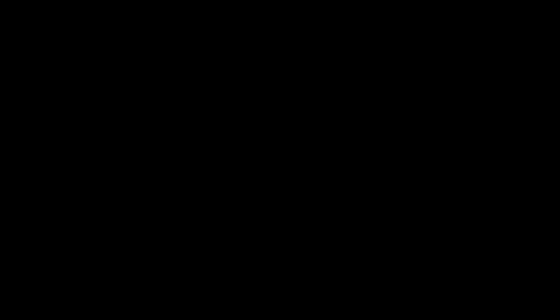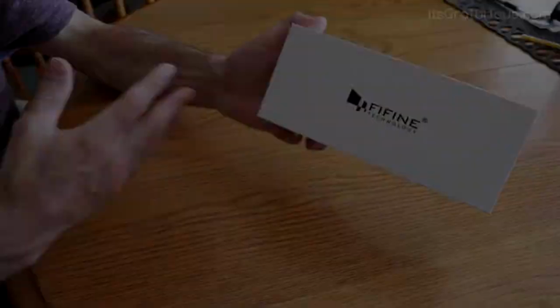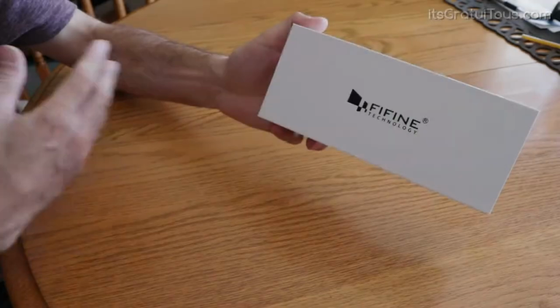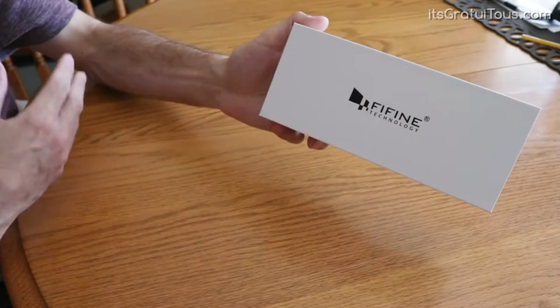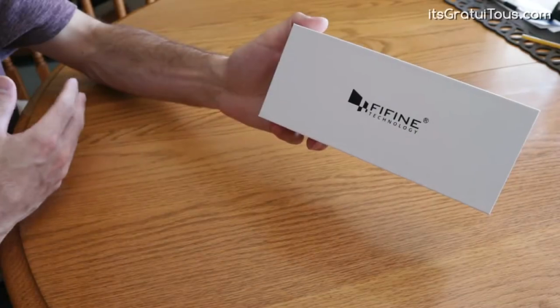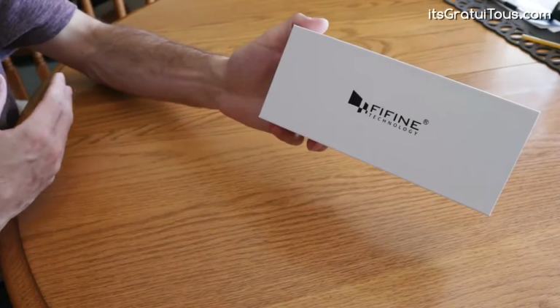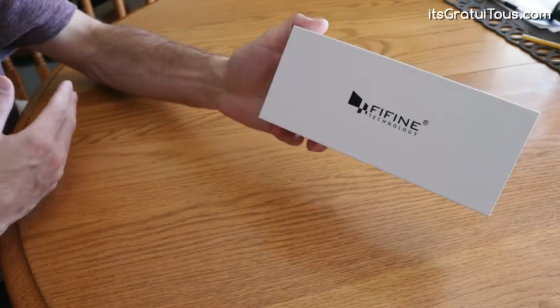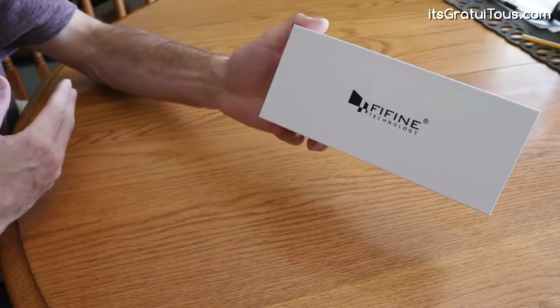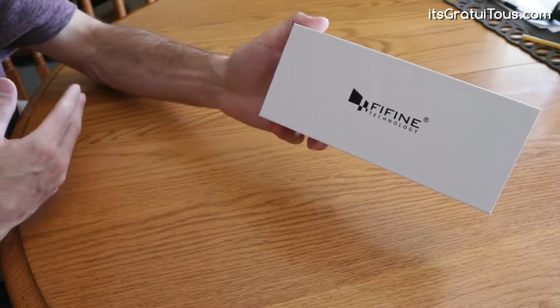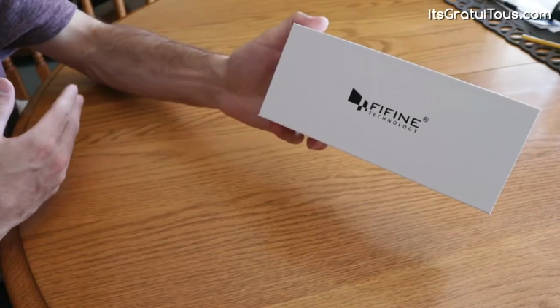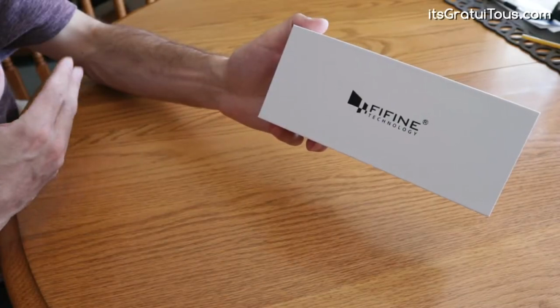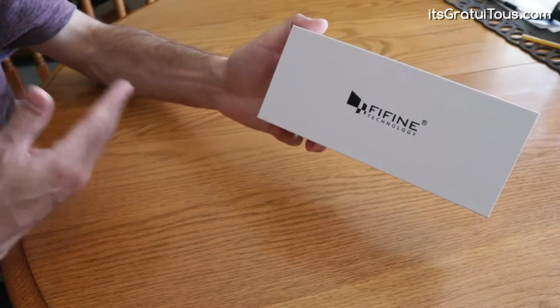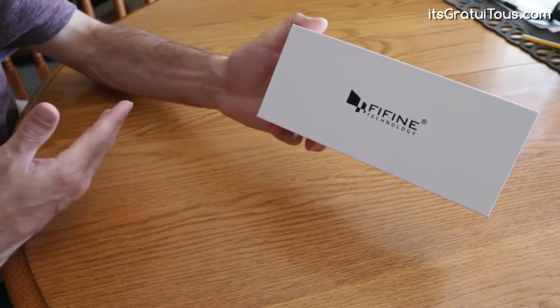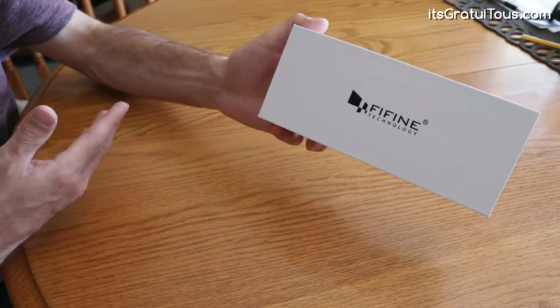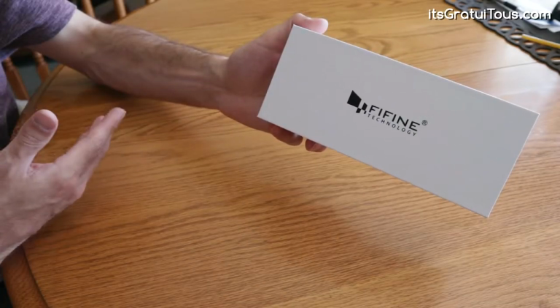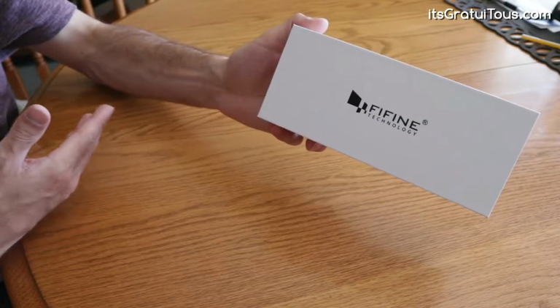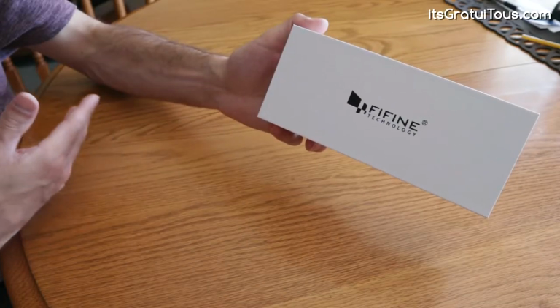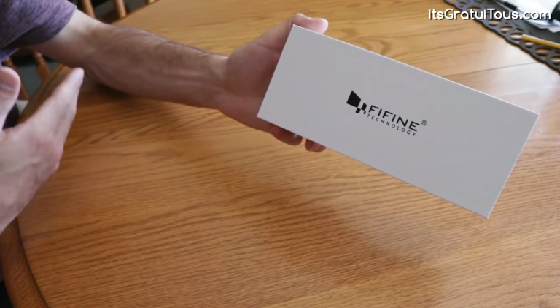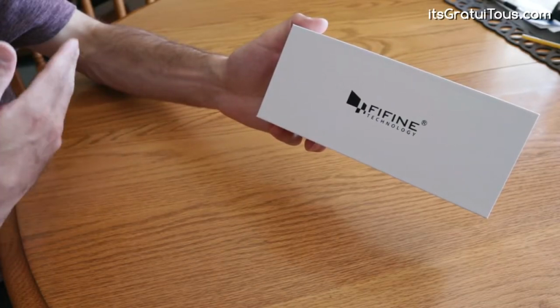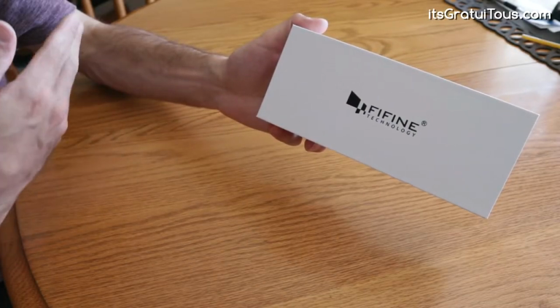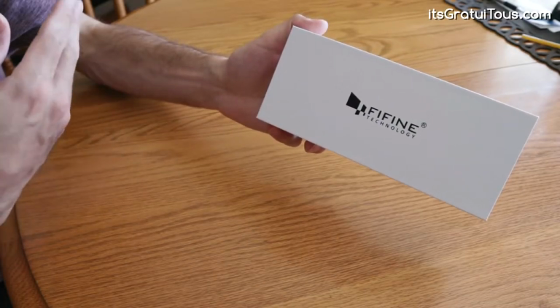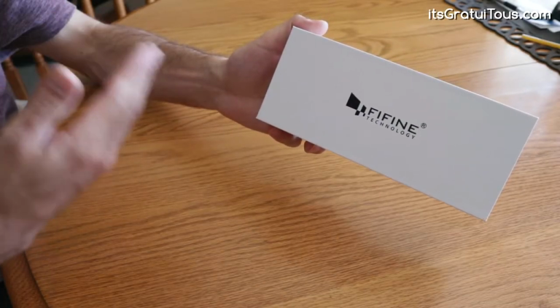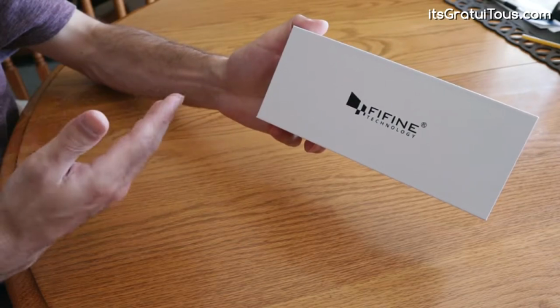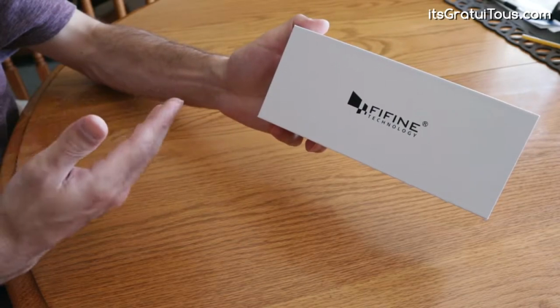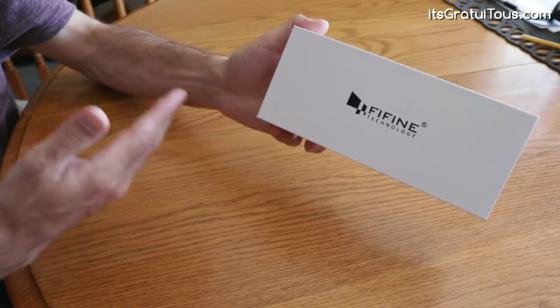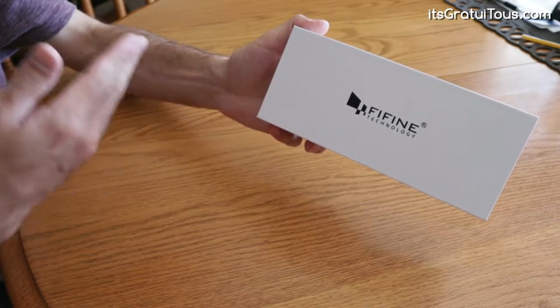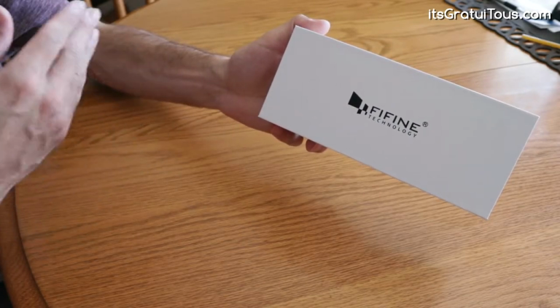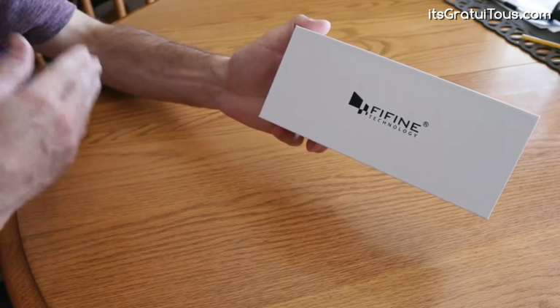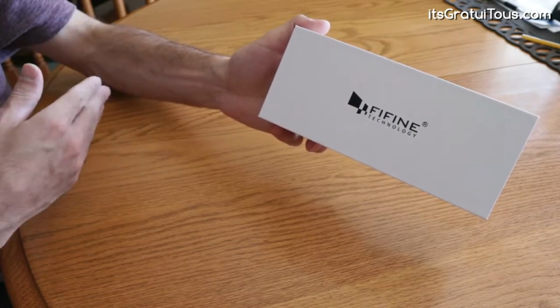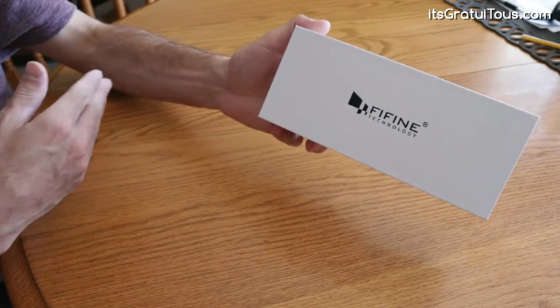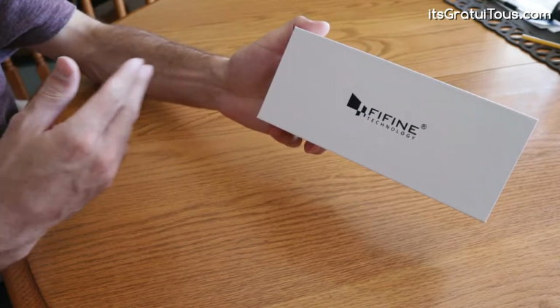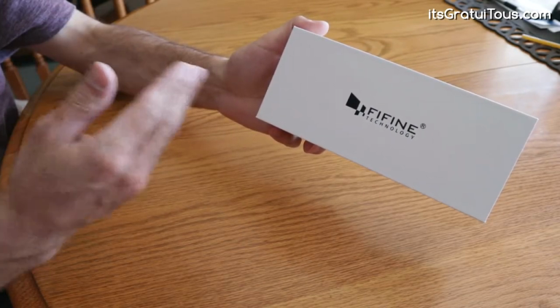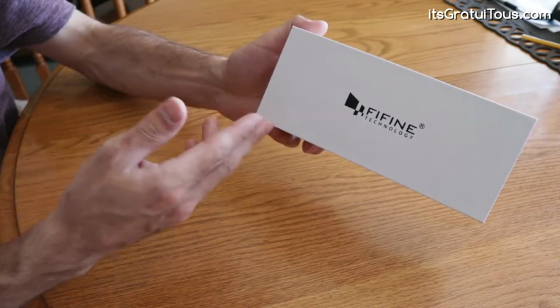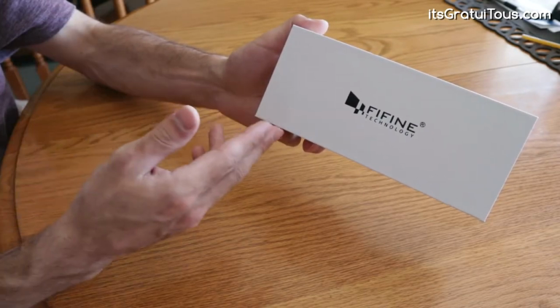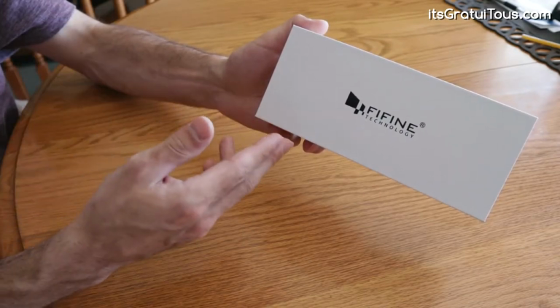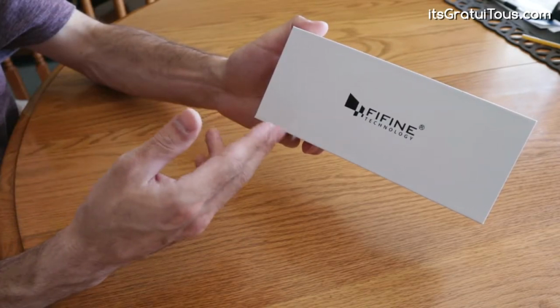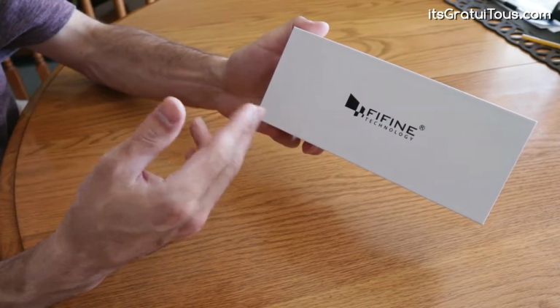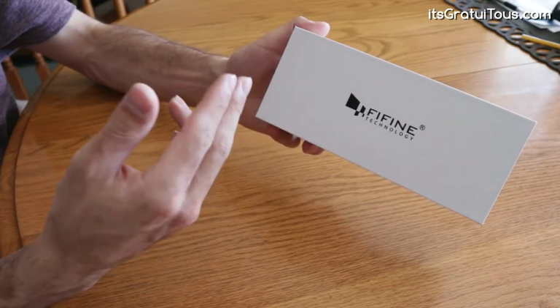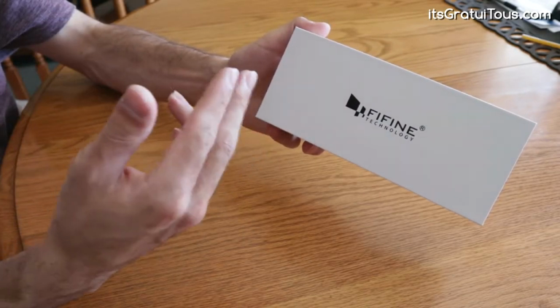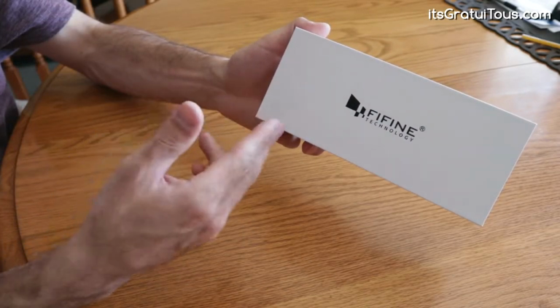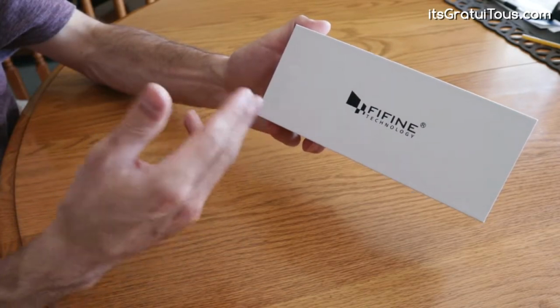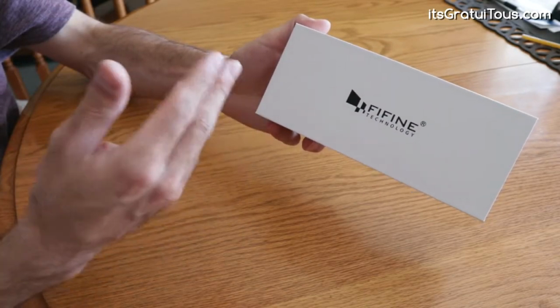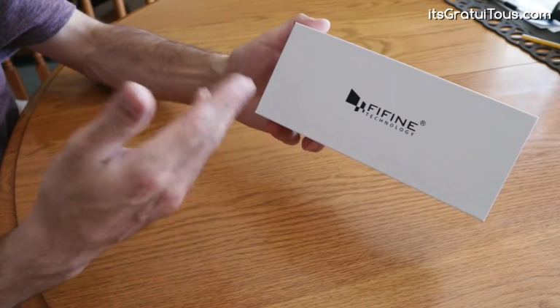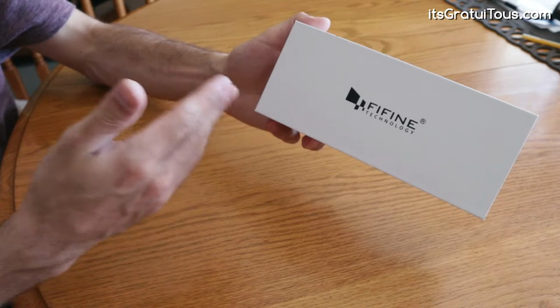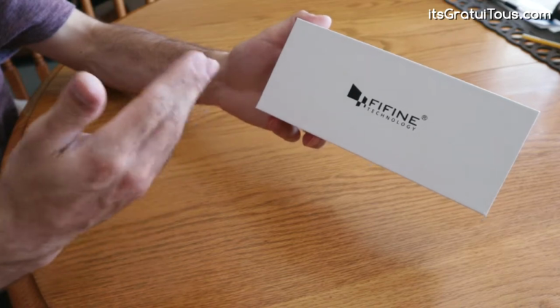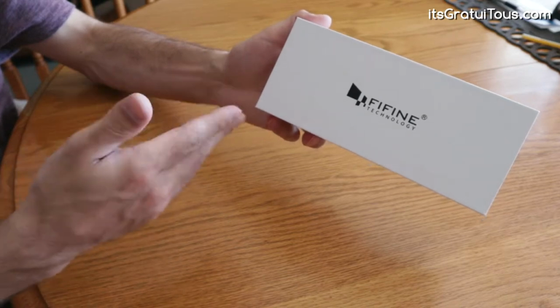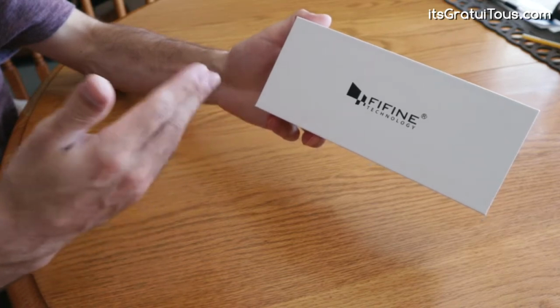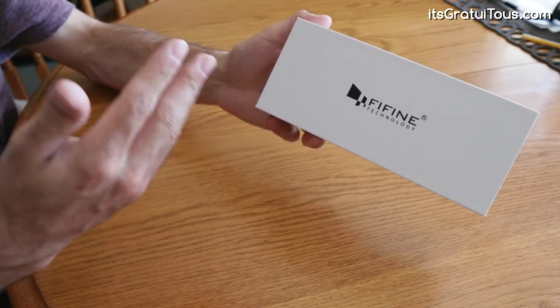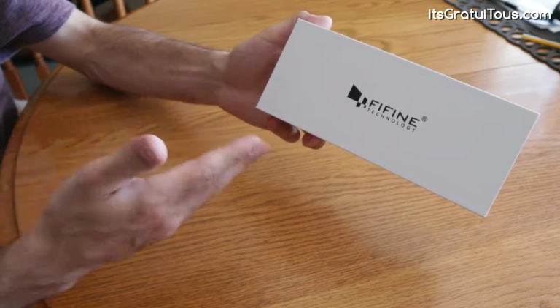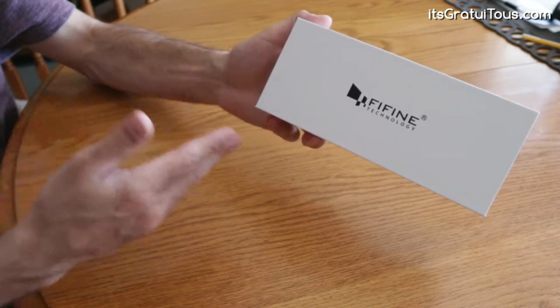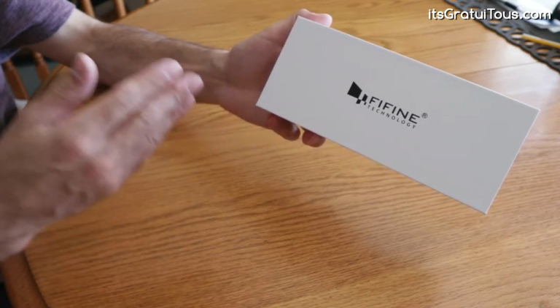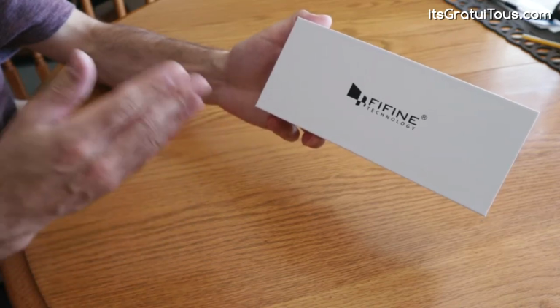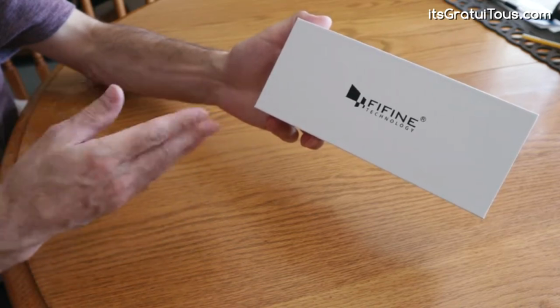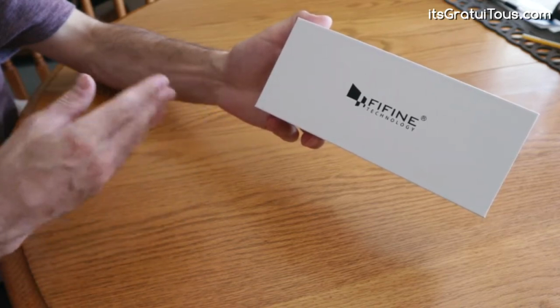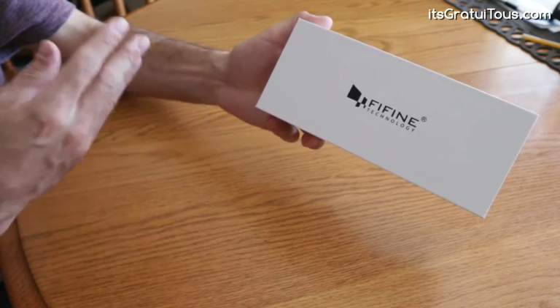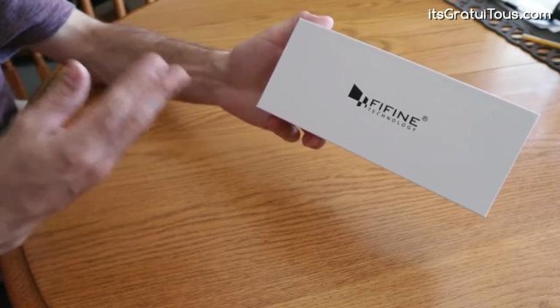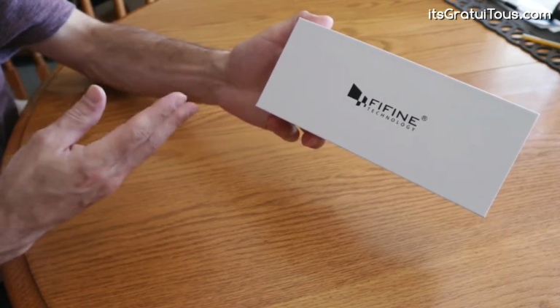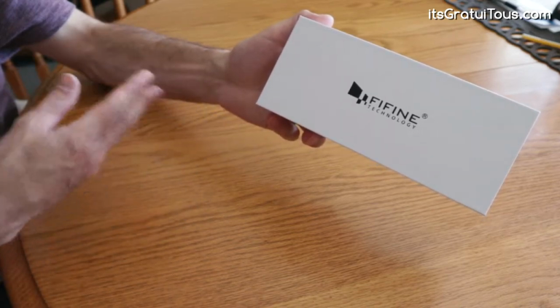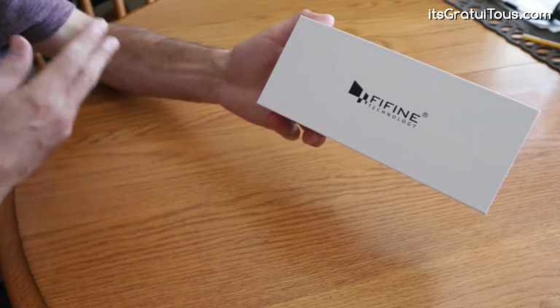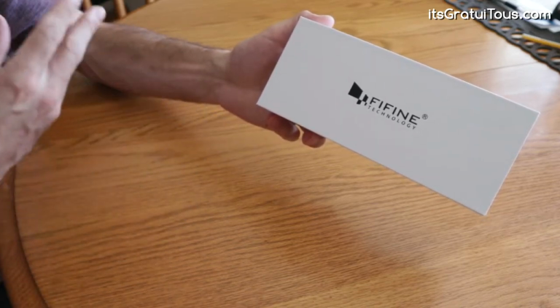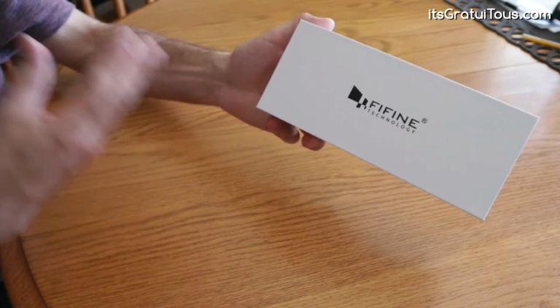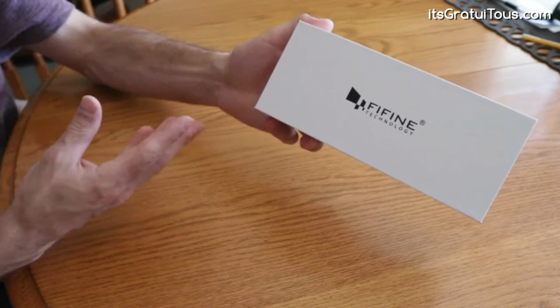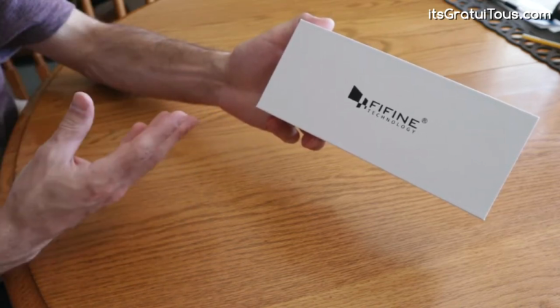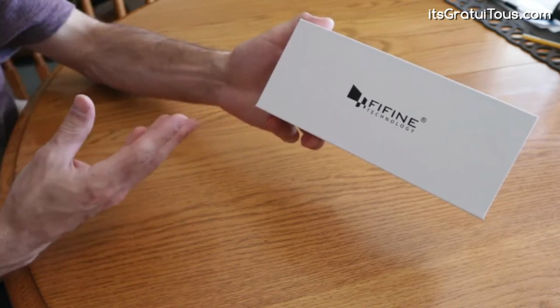All right, hey everyone, Gratuitis here. In this video we're going to be doing an unboxing and review of the FineFine K037 wireless lavalier microphone.